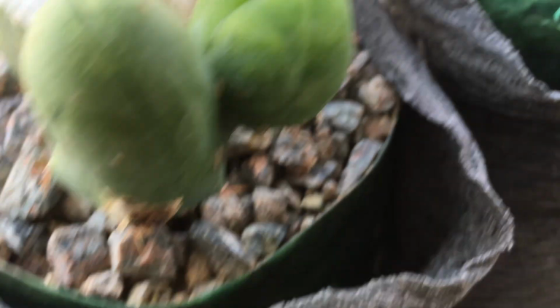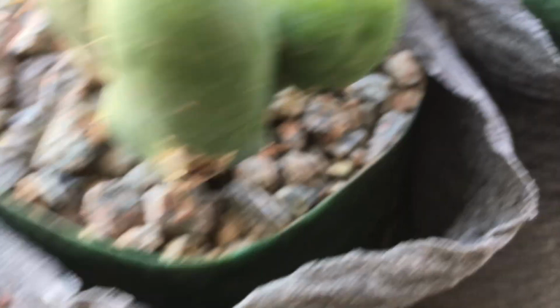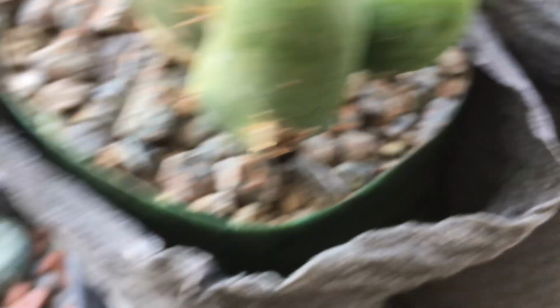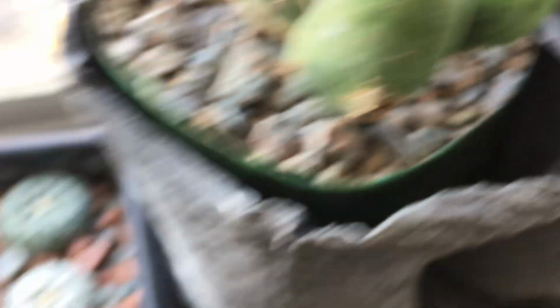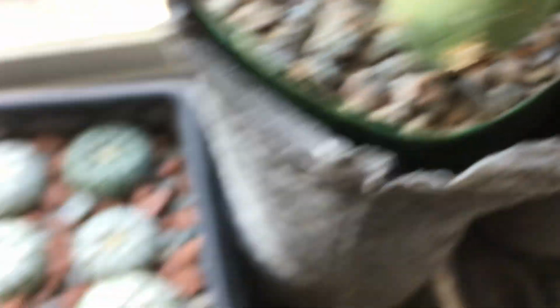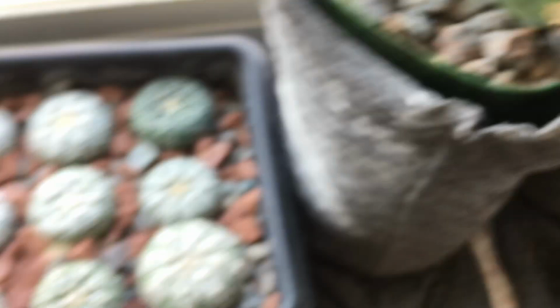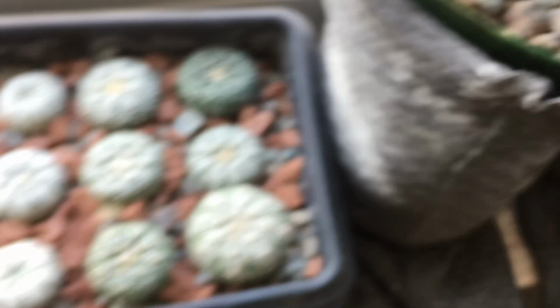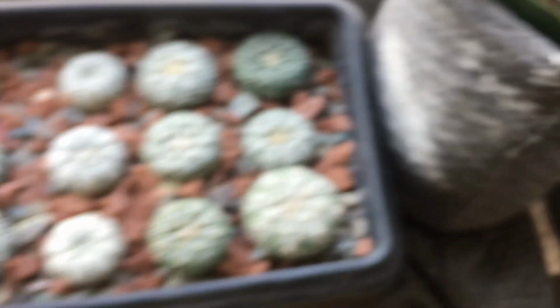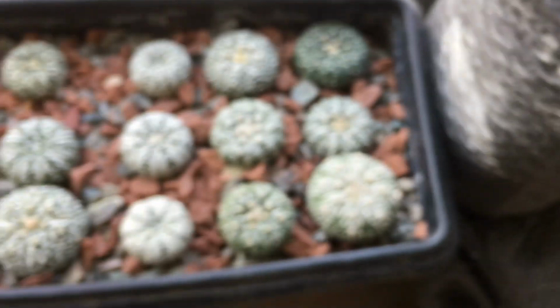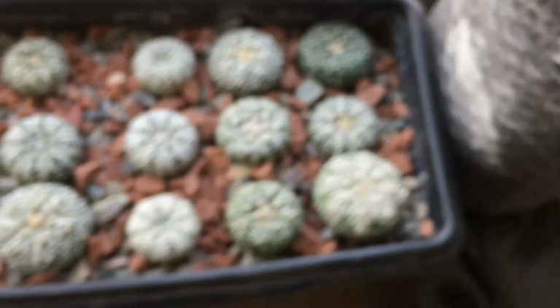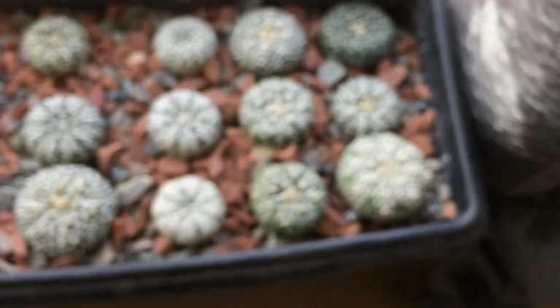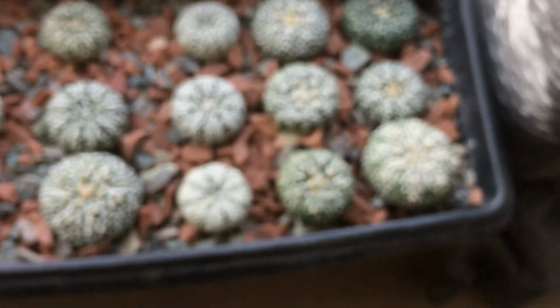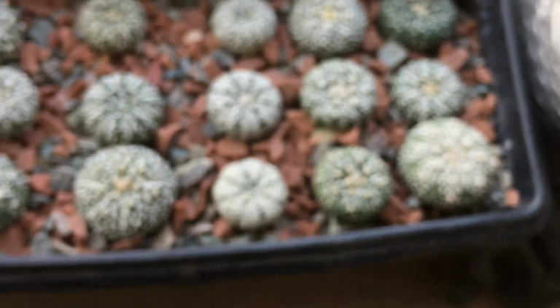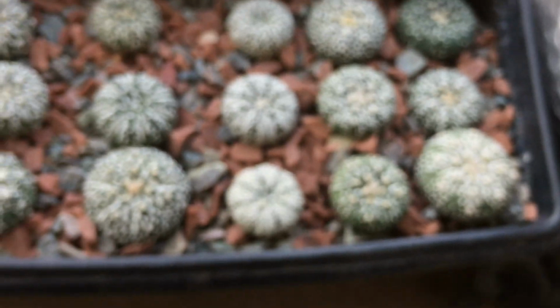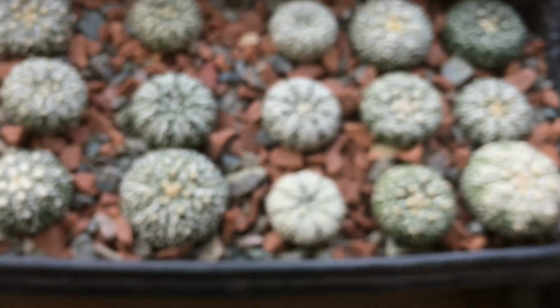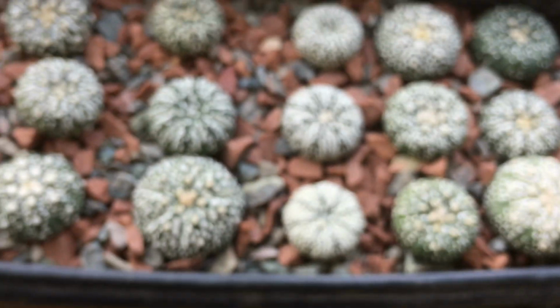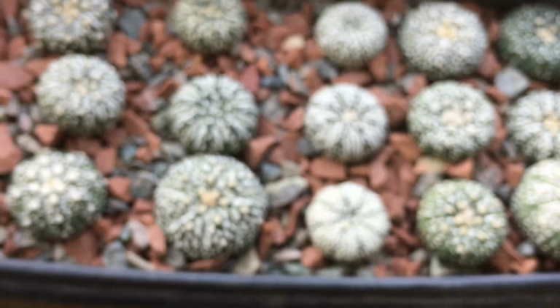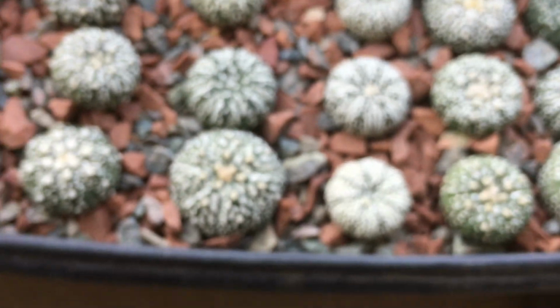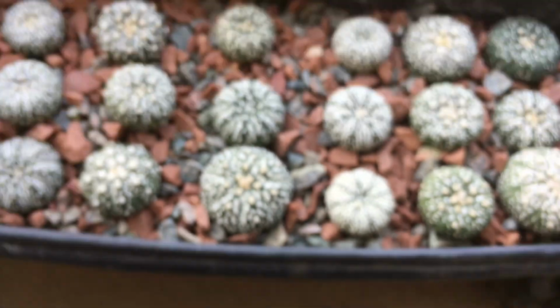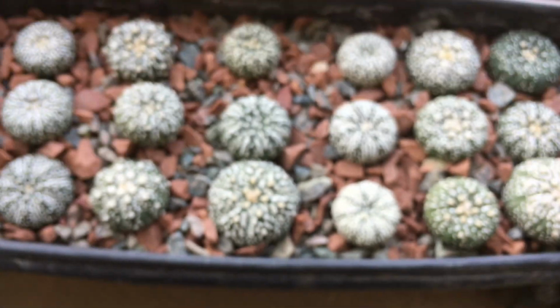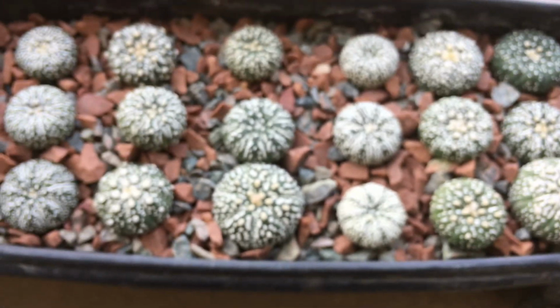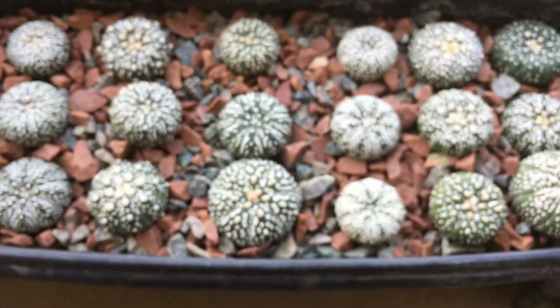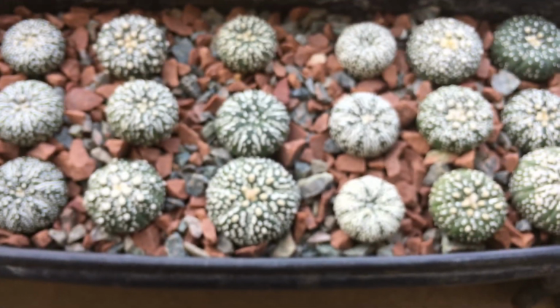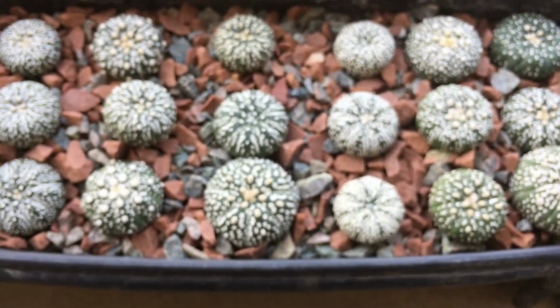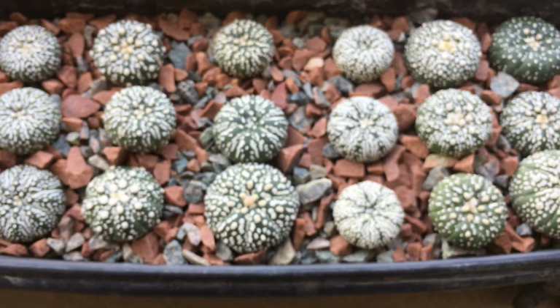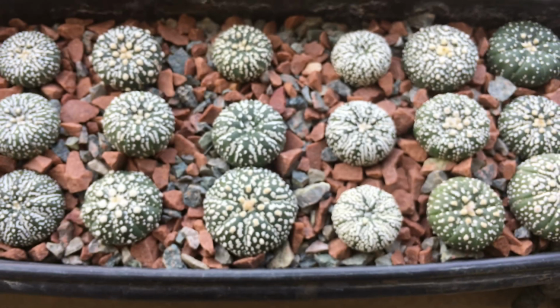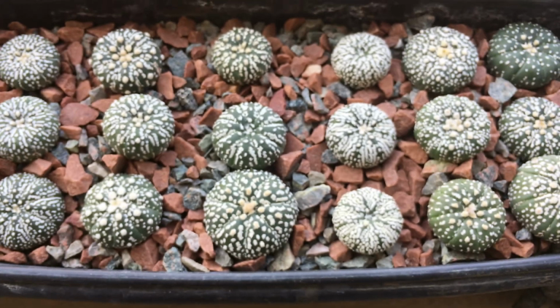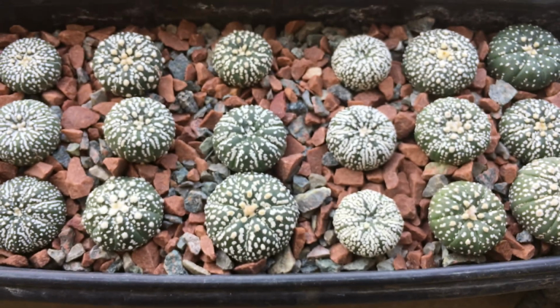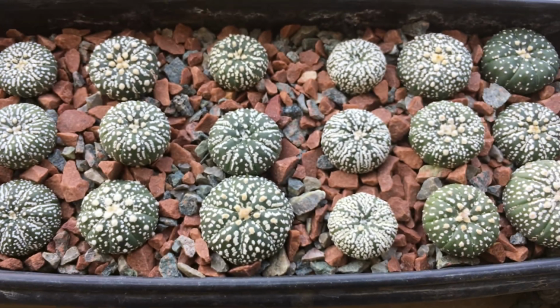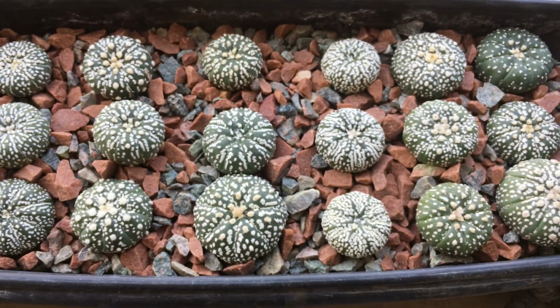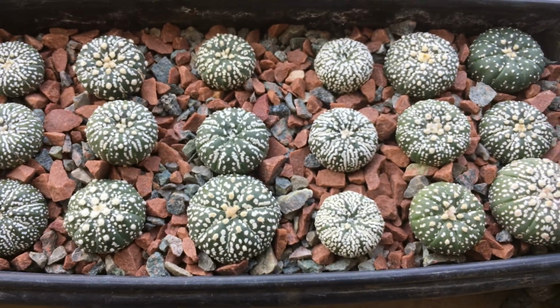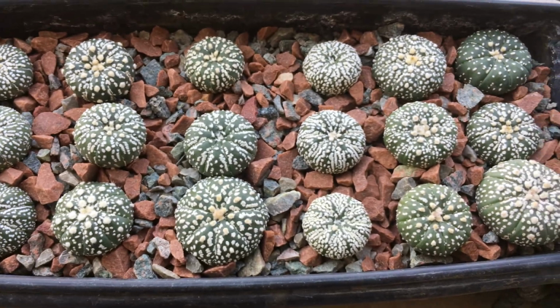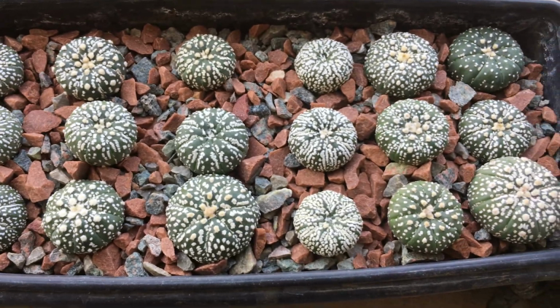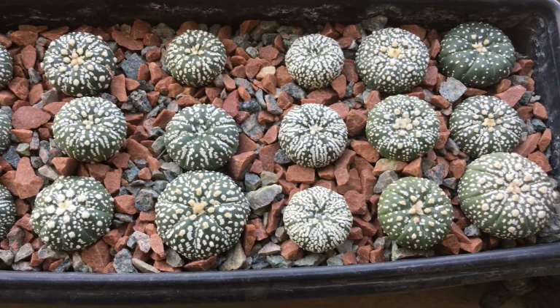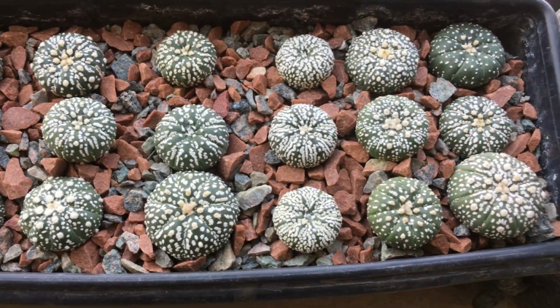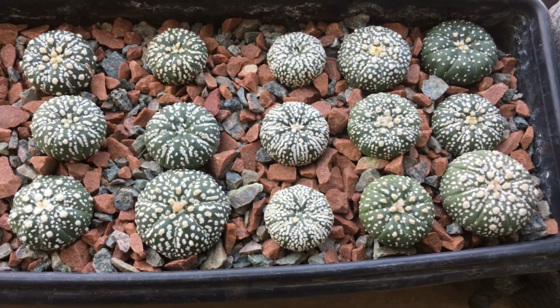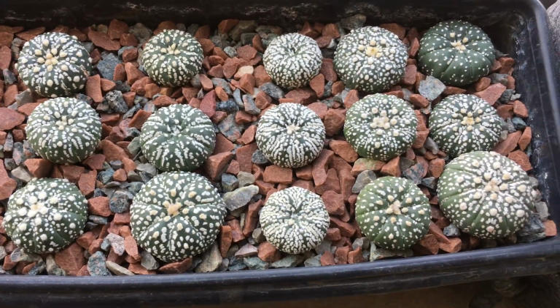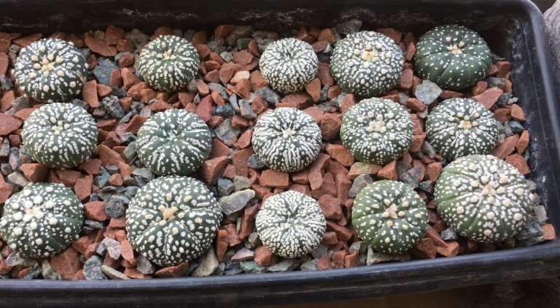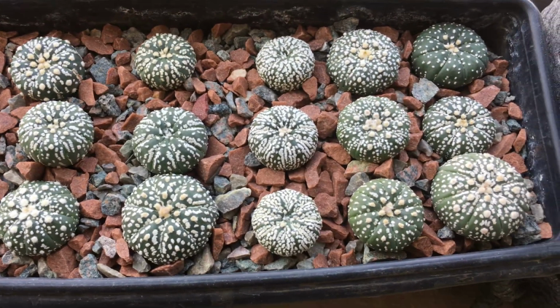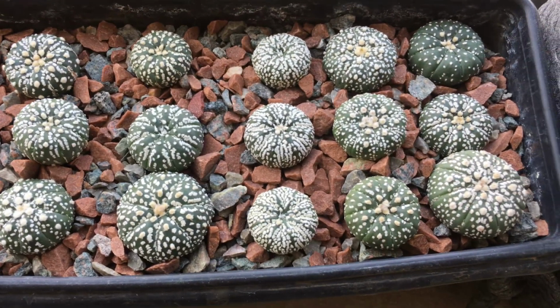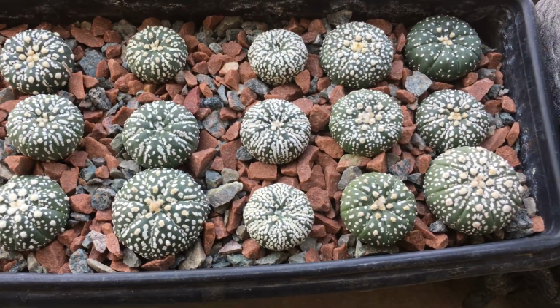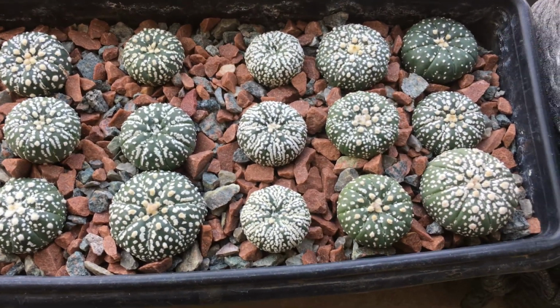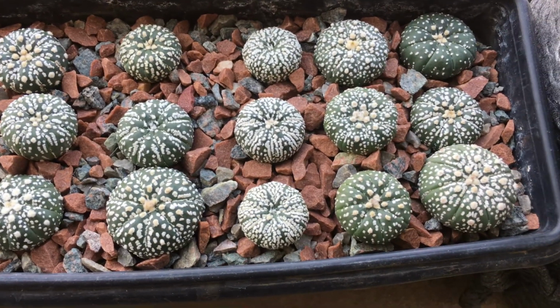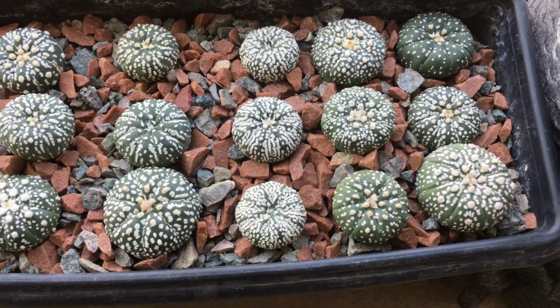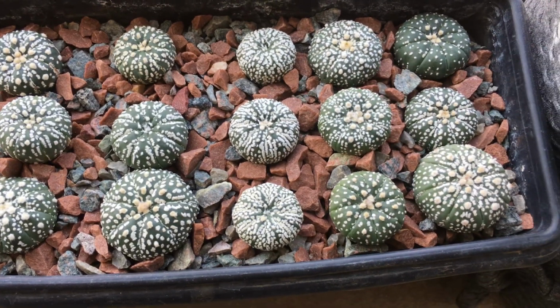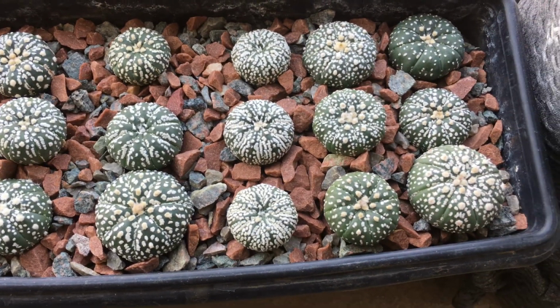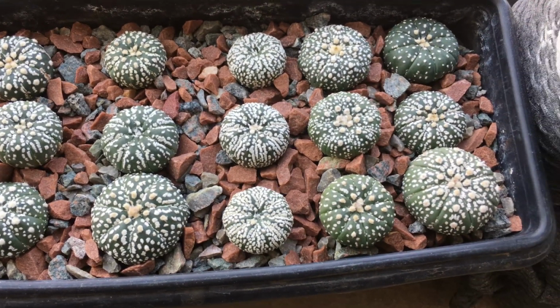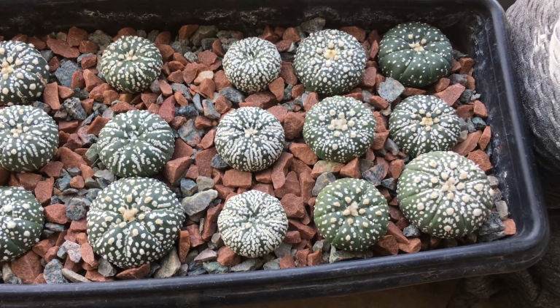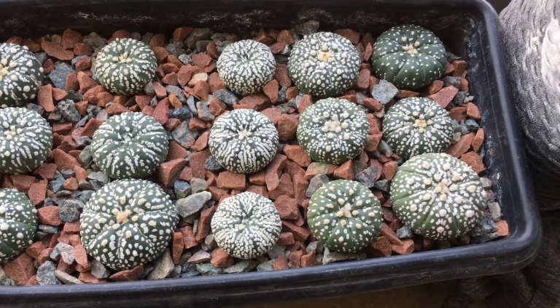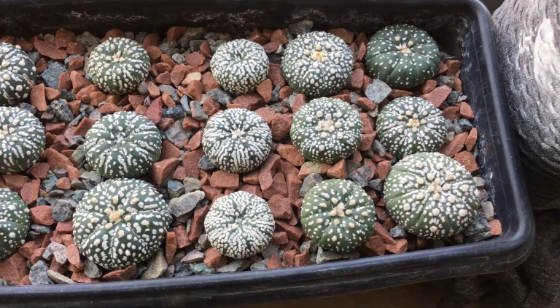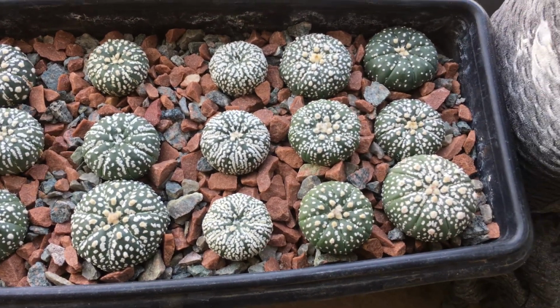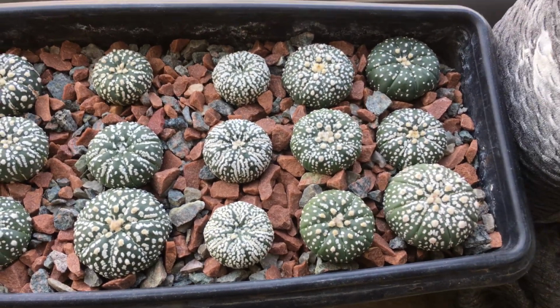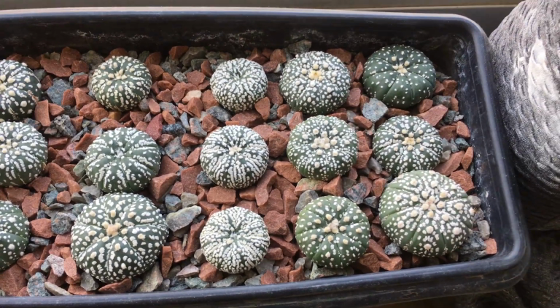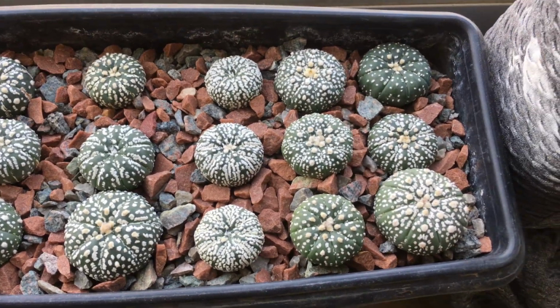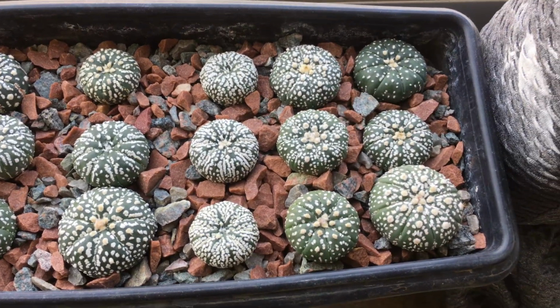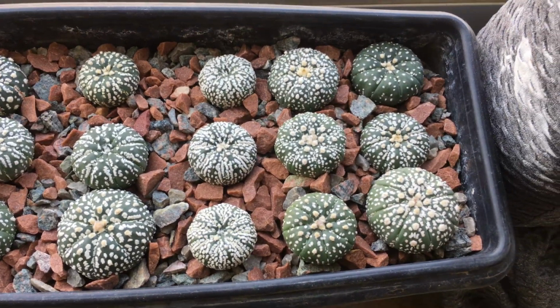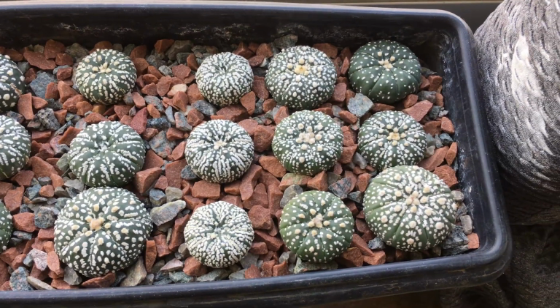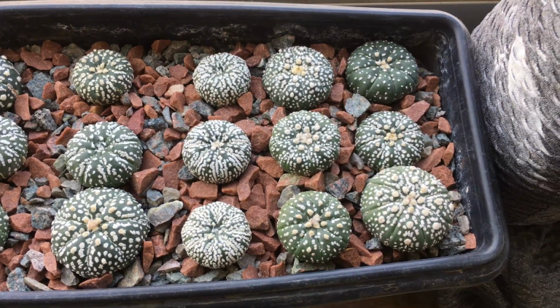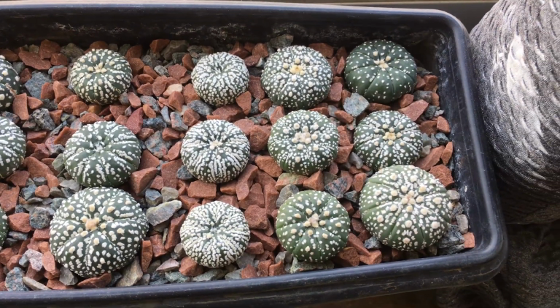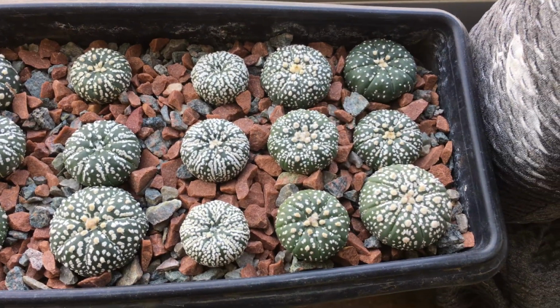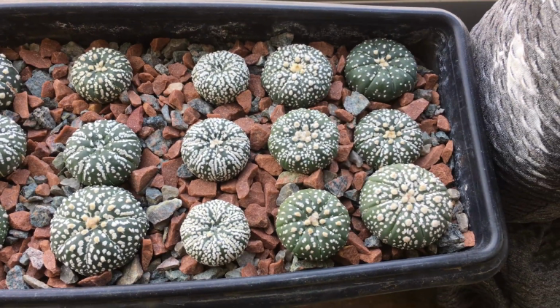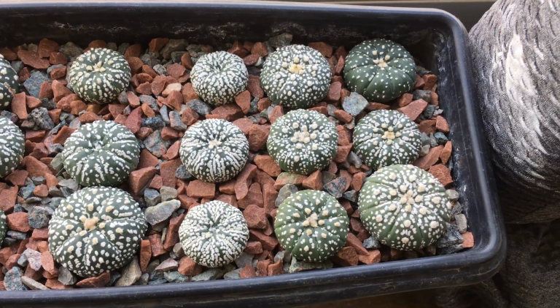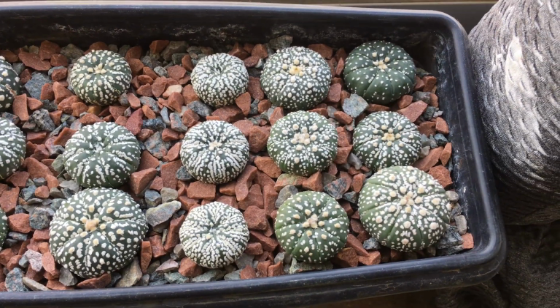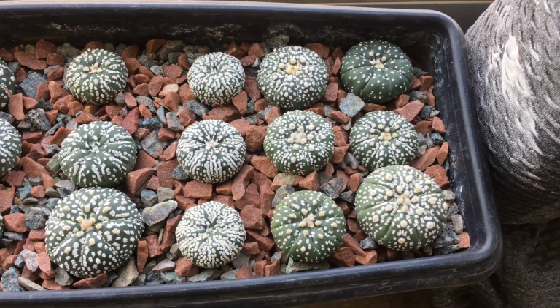All of my cacti are now receiving their month-long drought period.